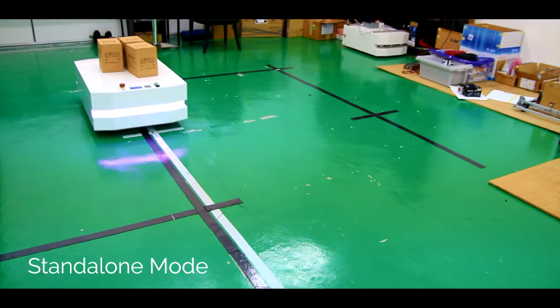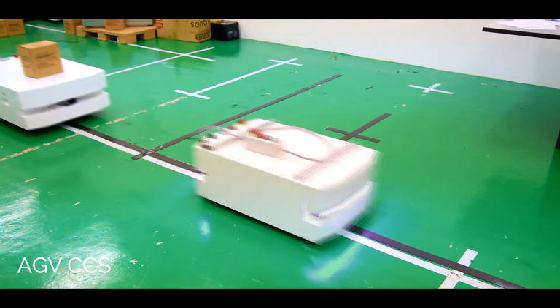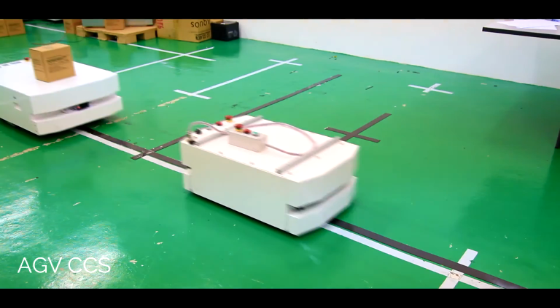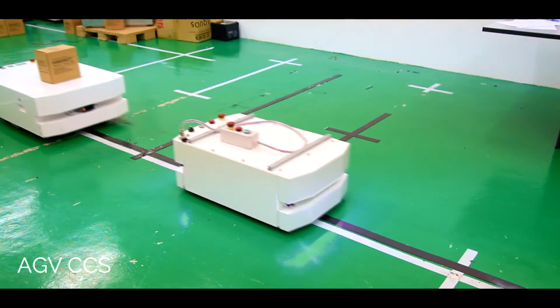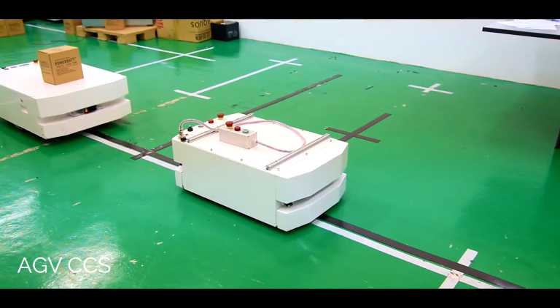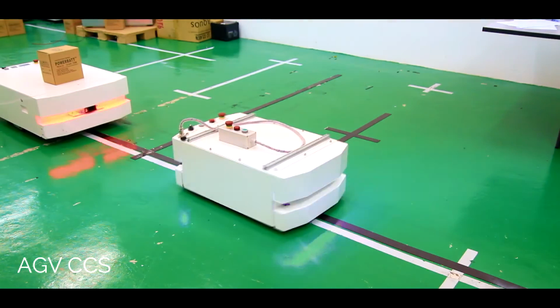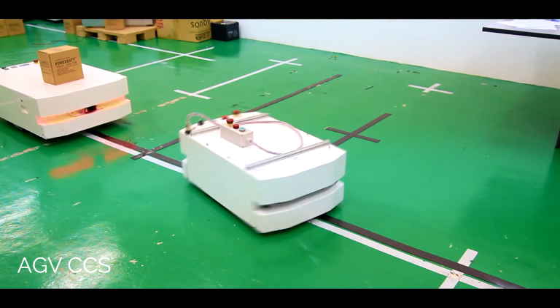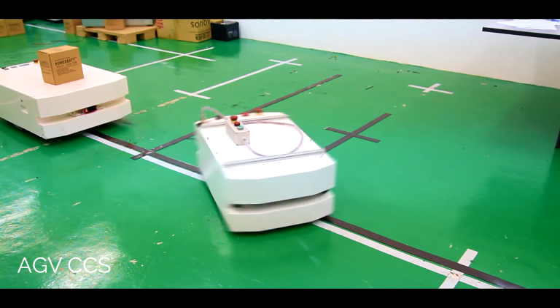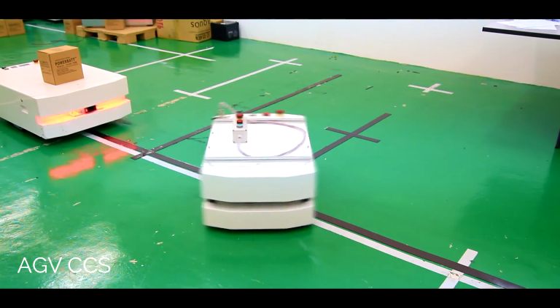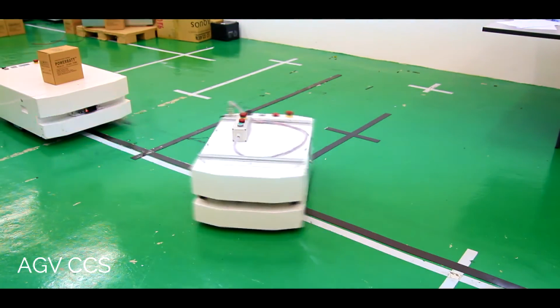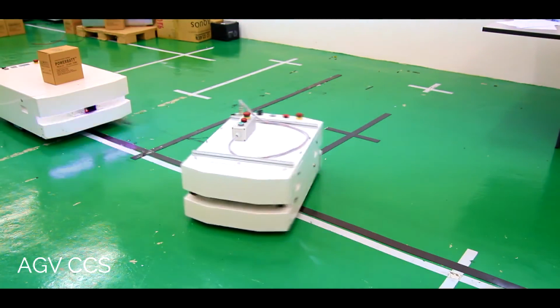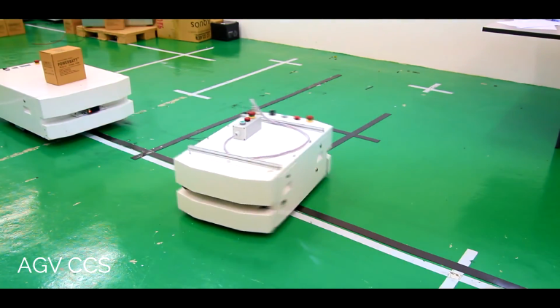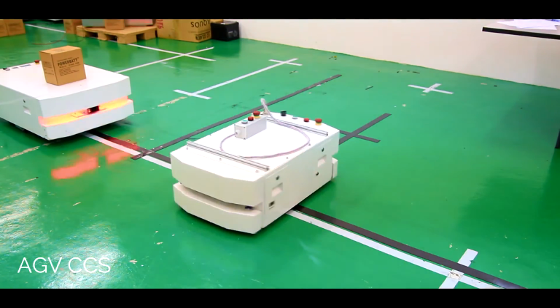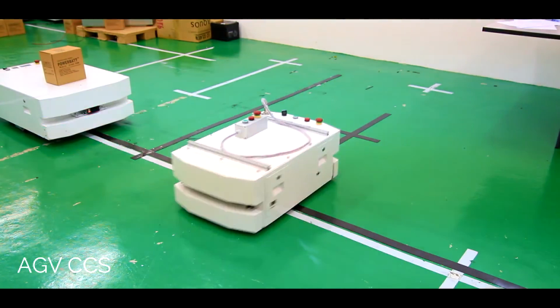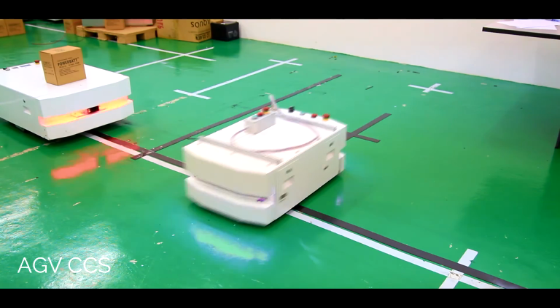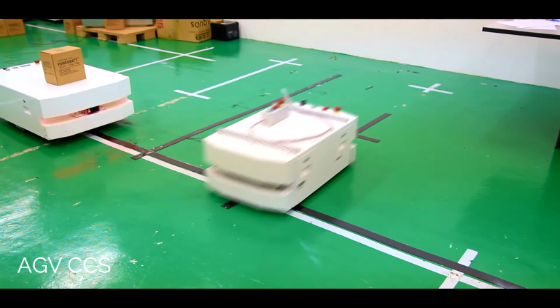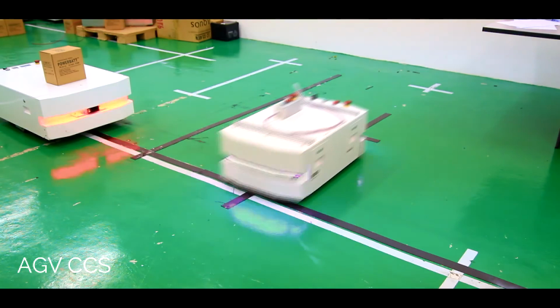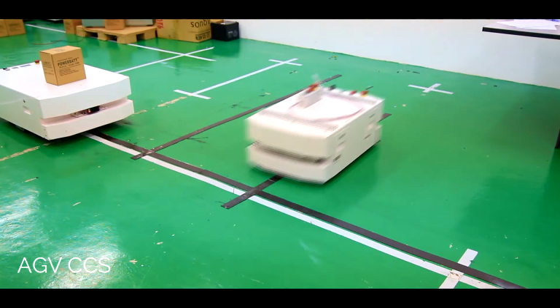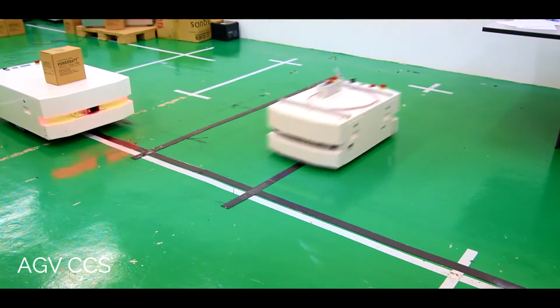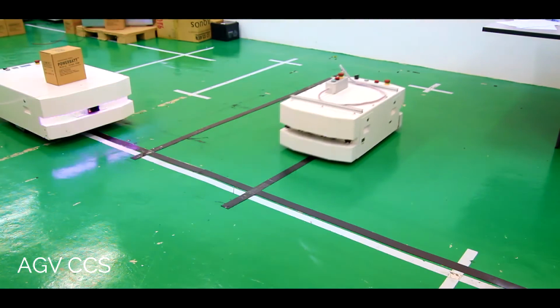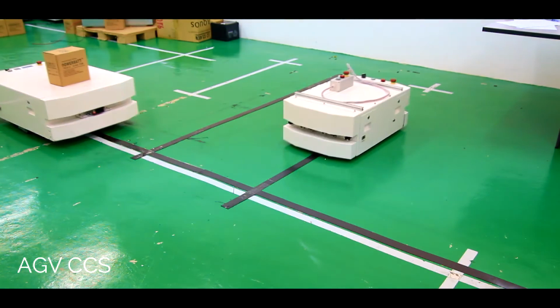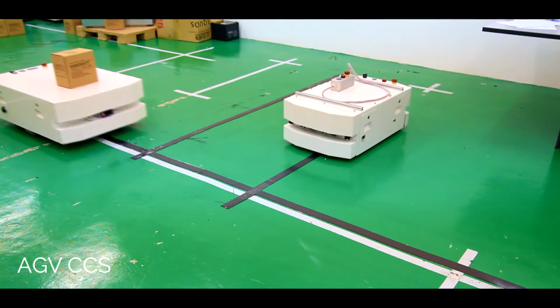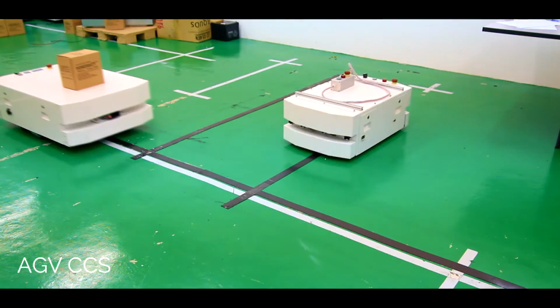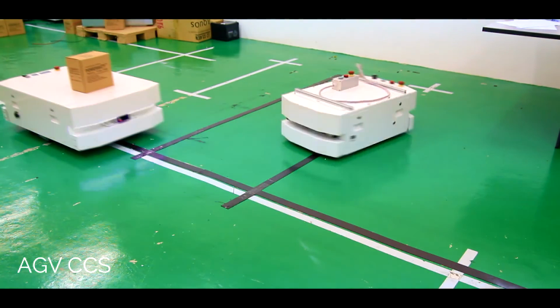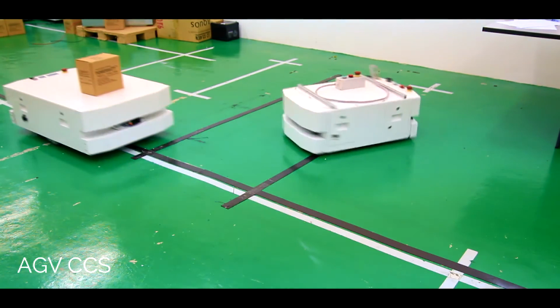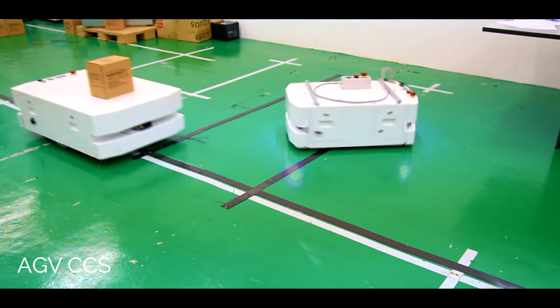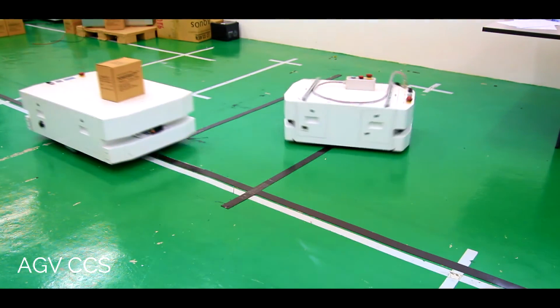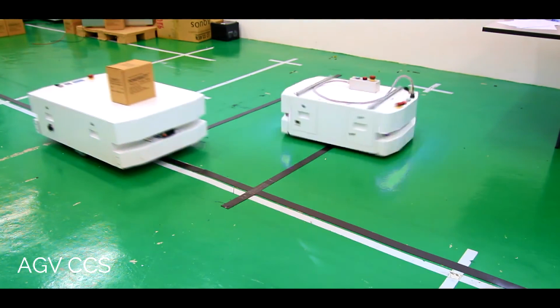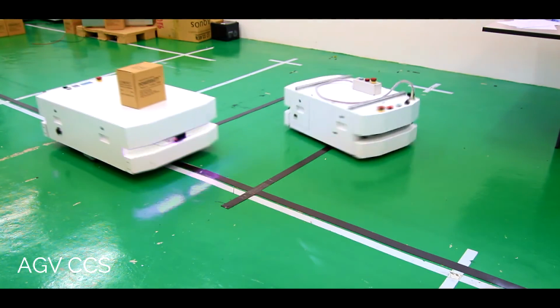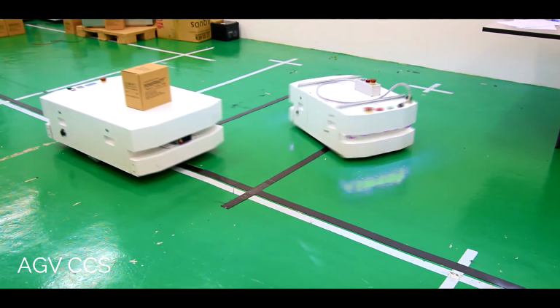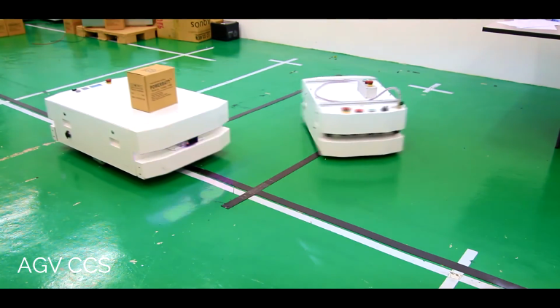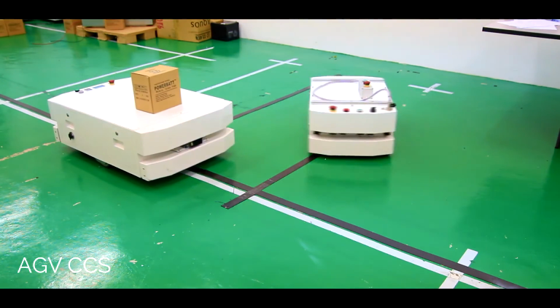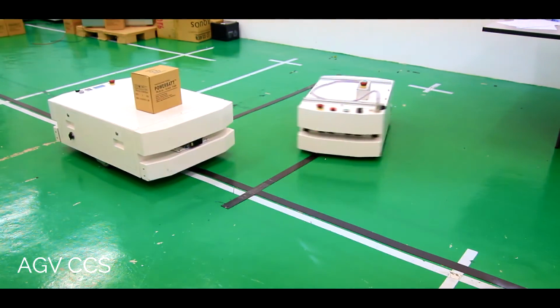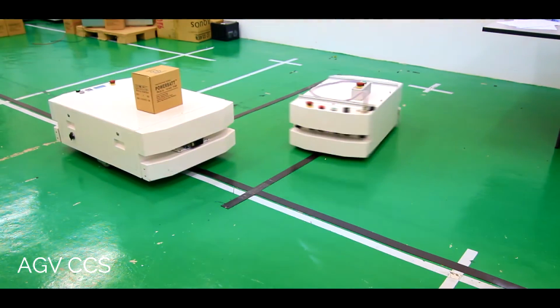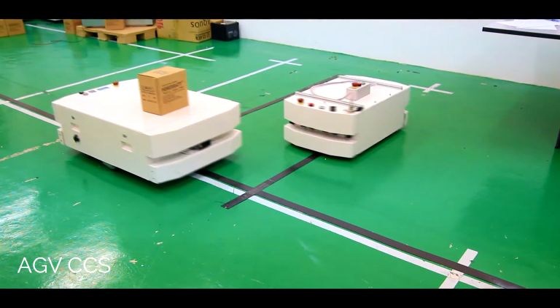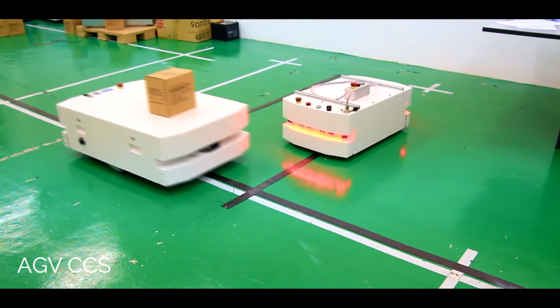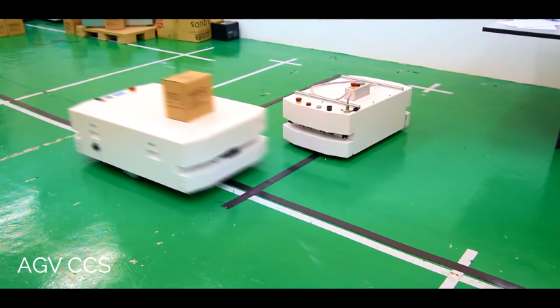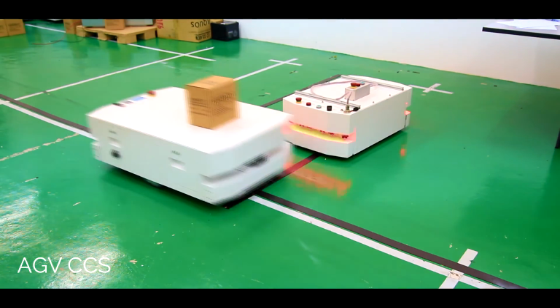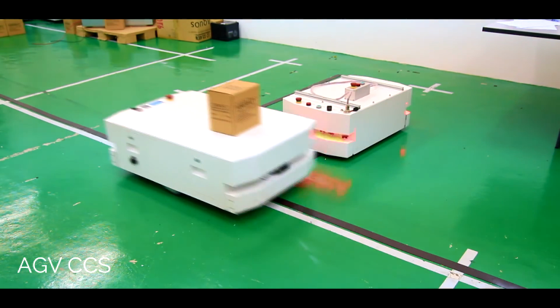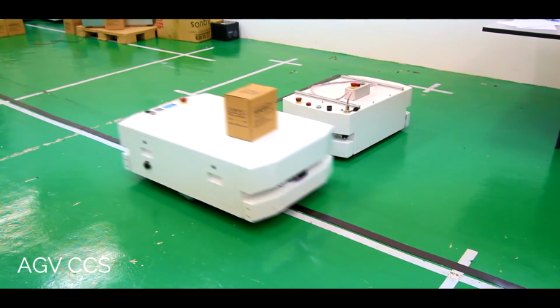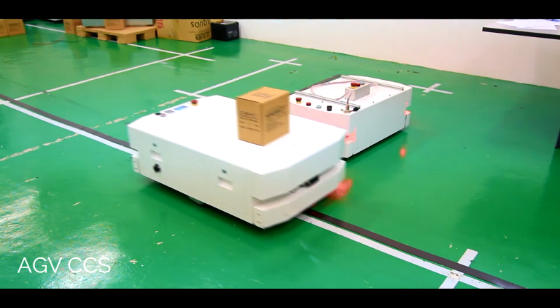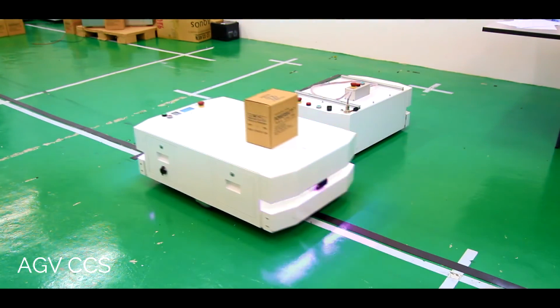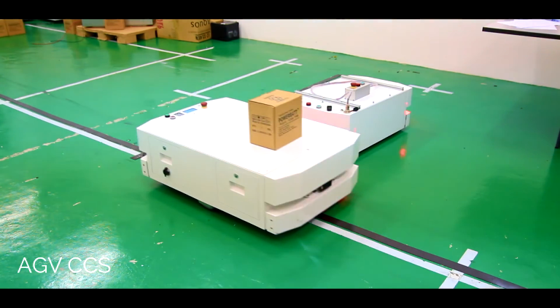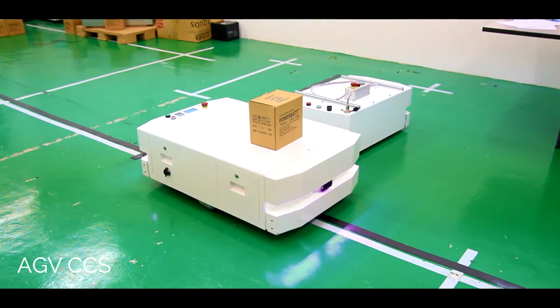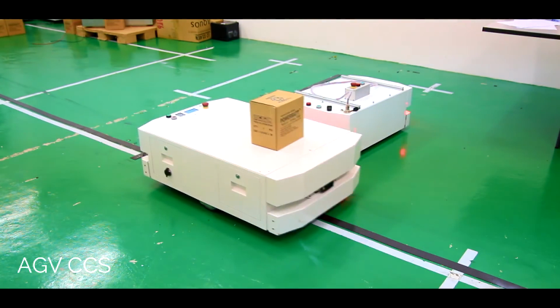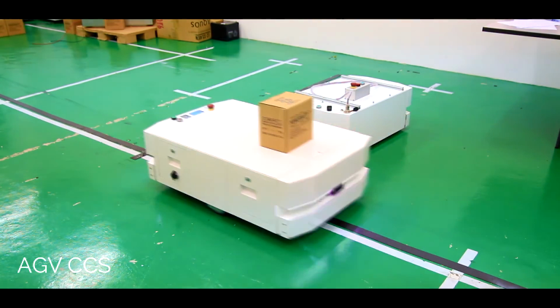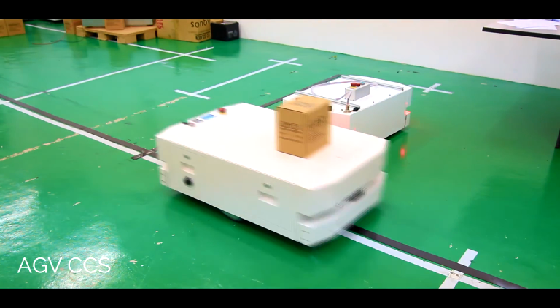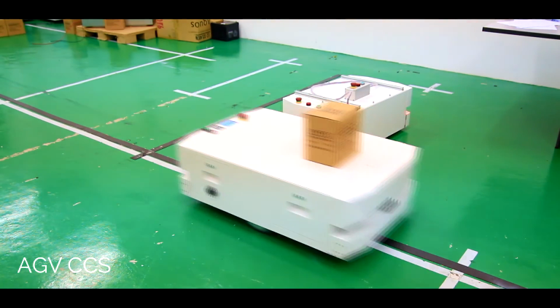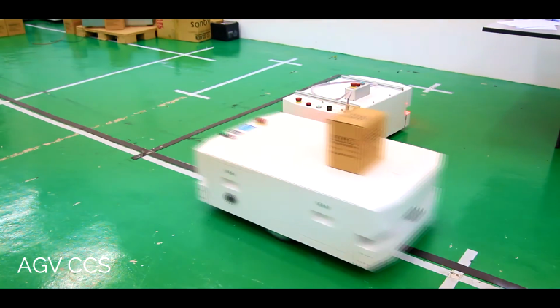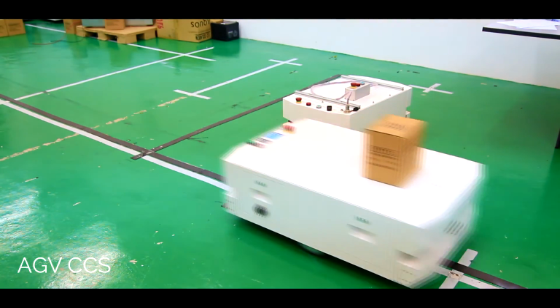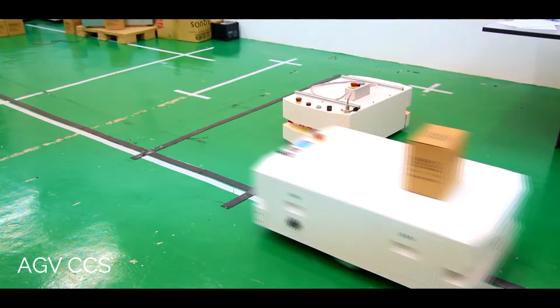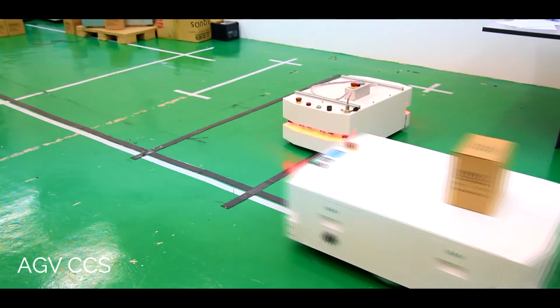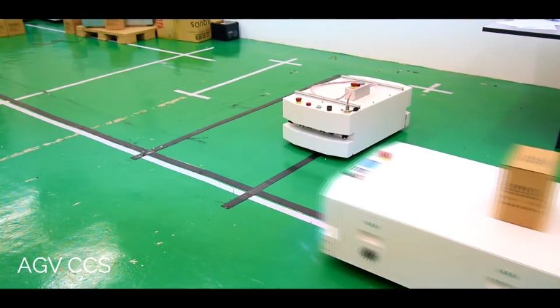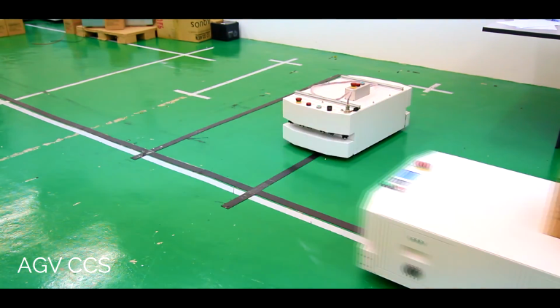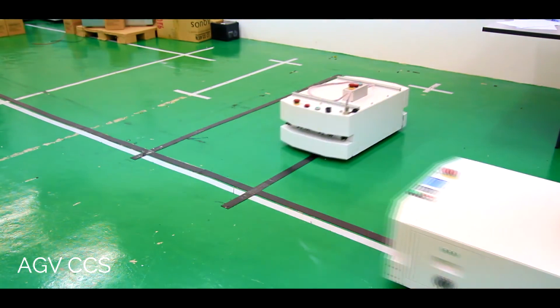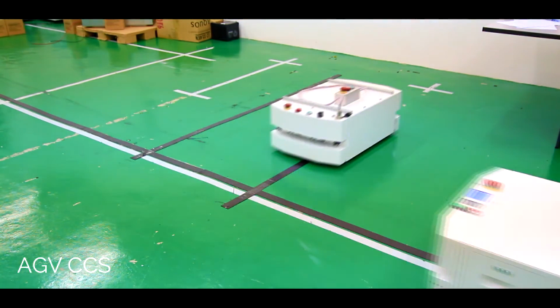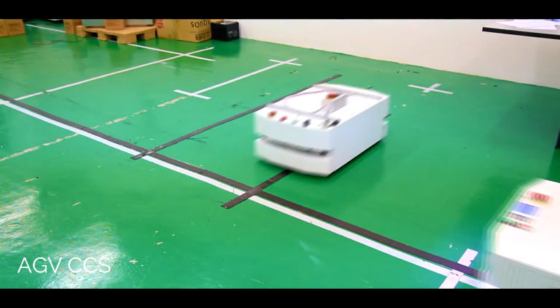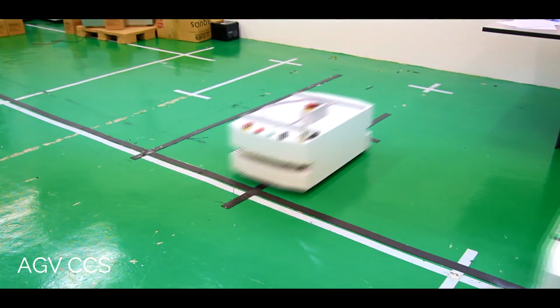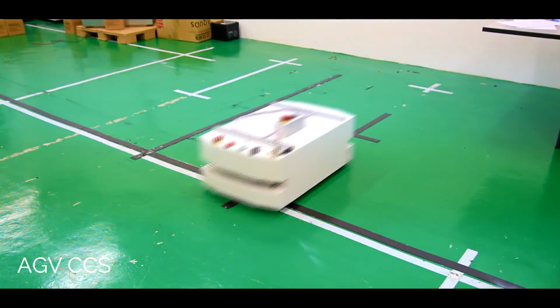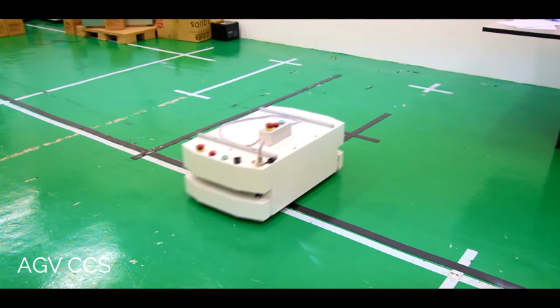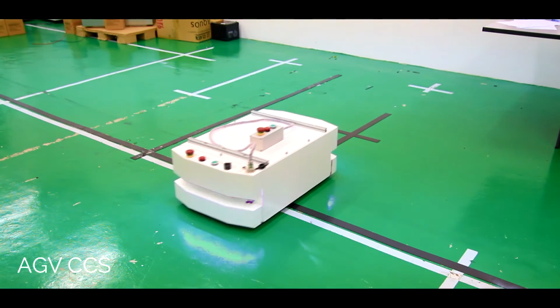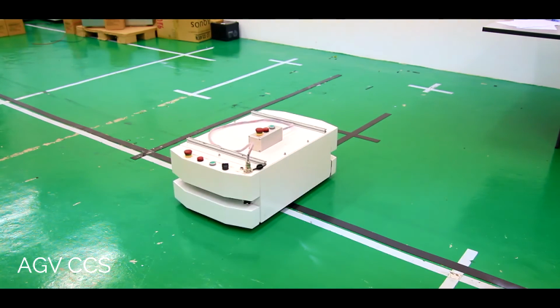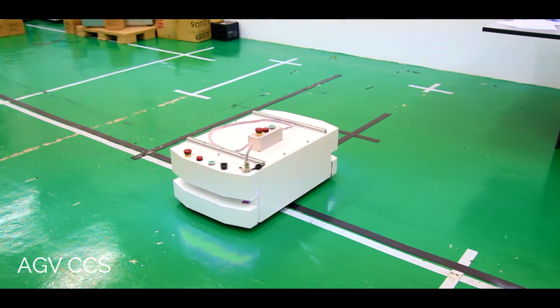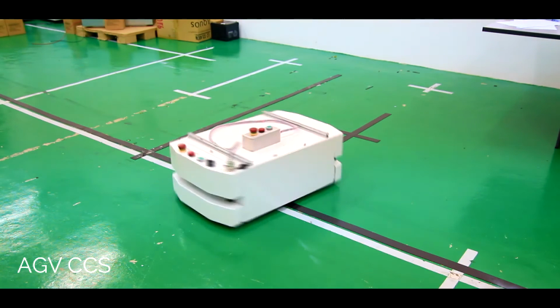For AGV CCS mode, it supports up to 30 AGVs running on the same site, with the map programmable and also task template programmable.